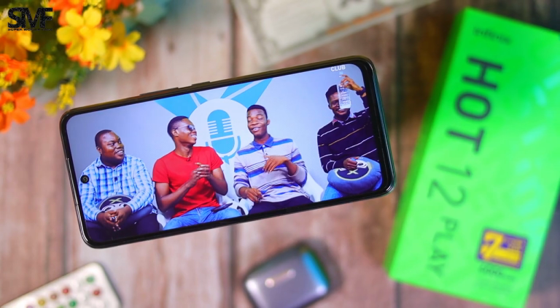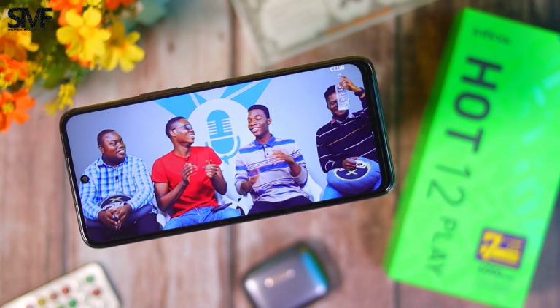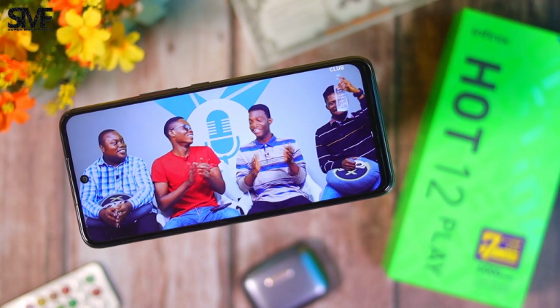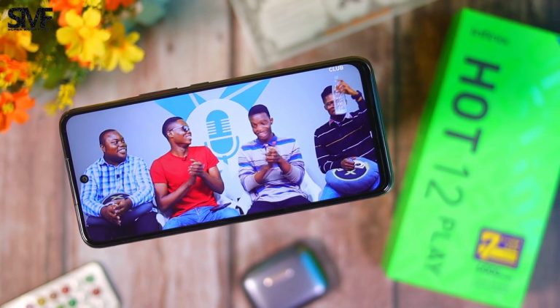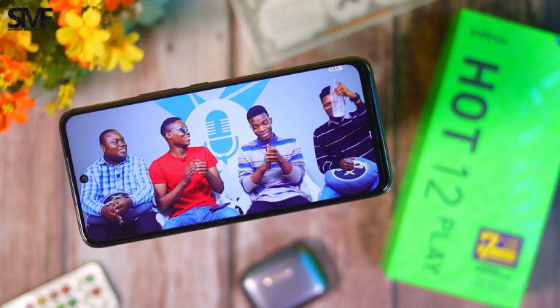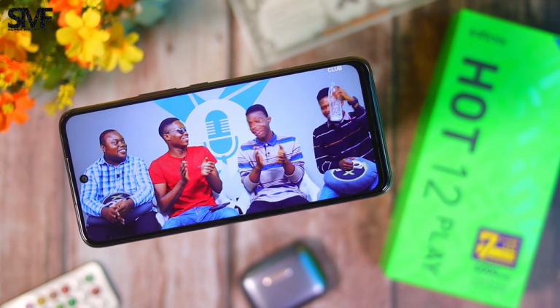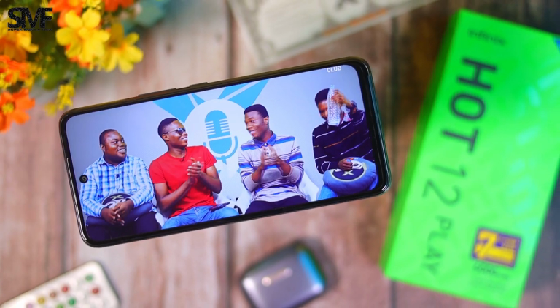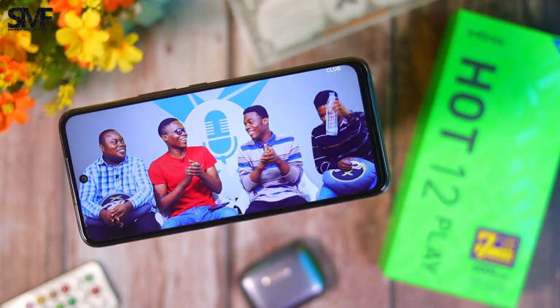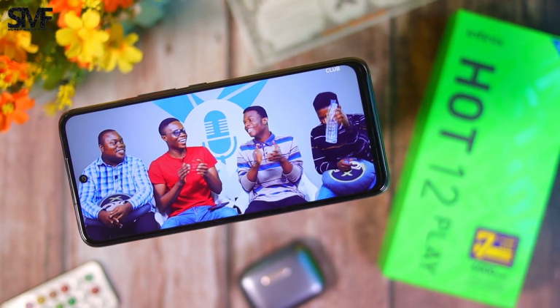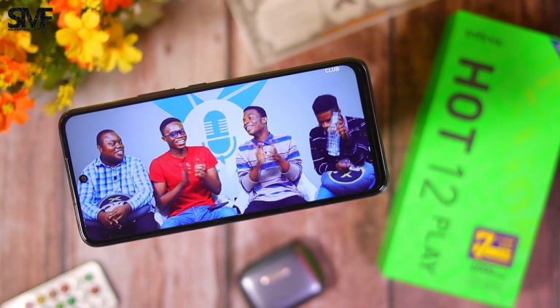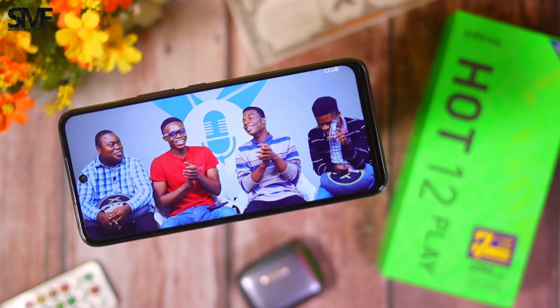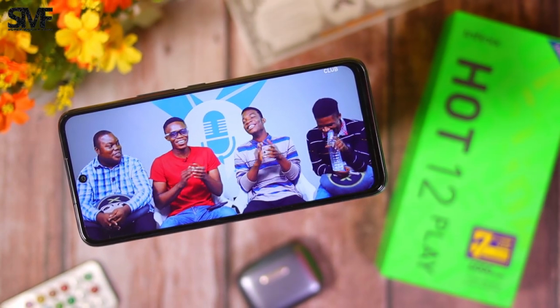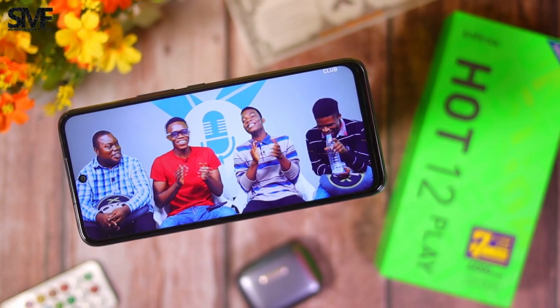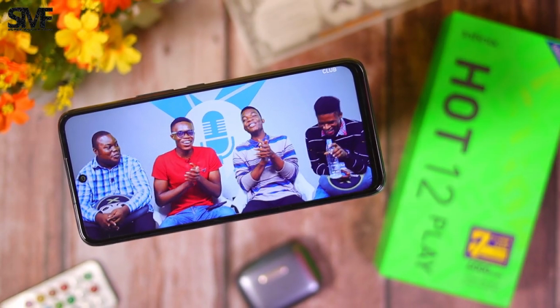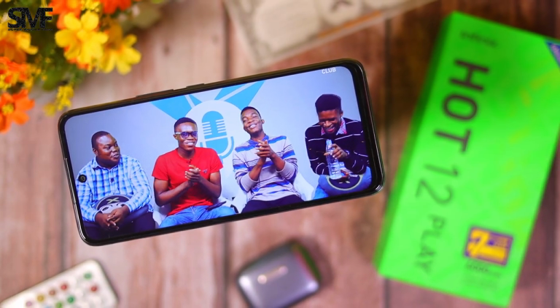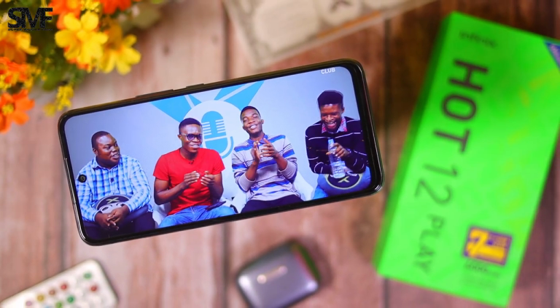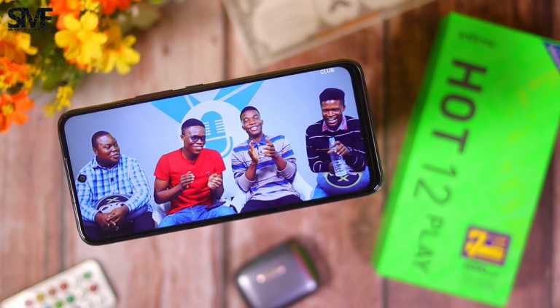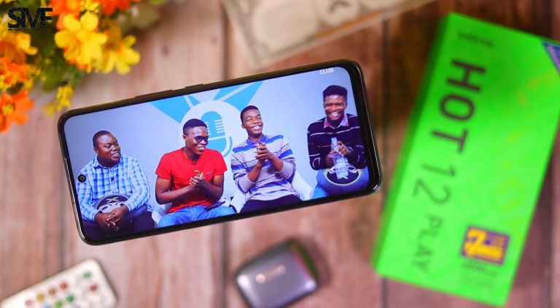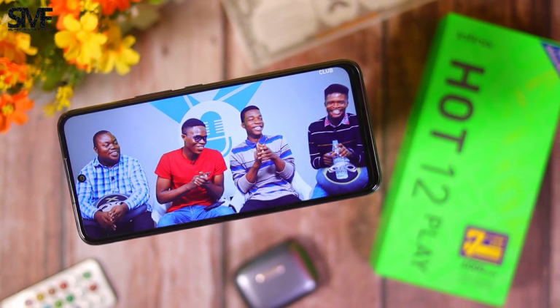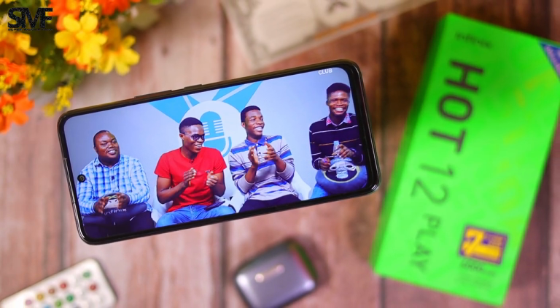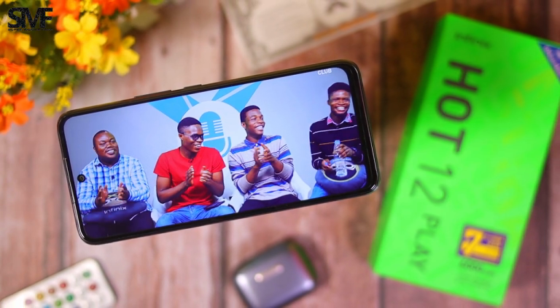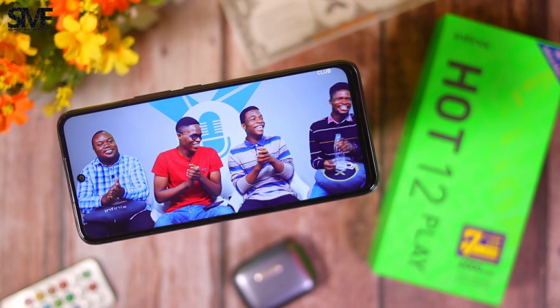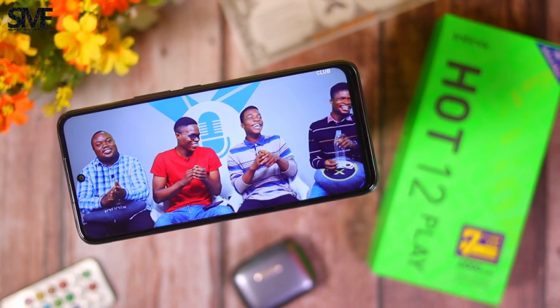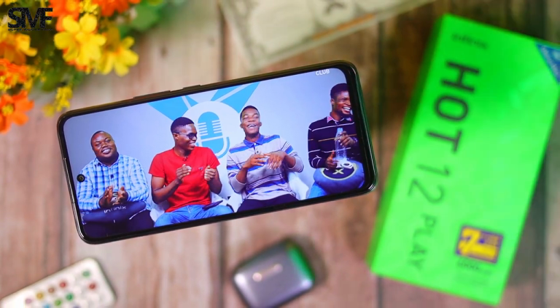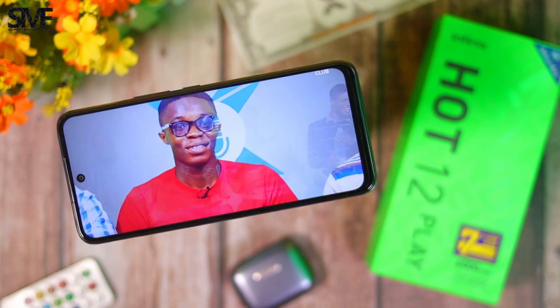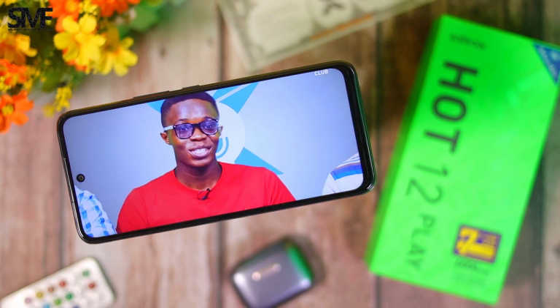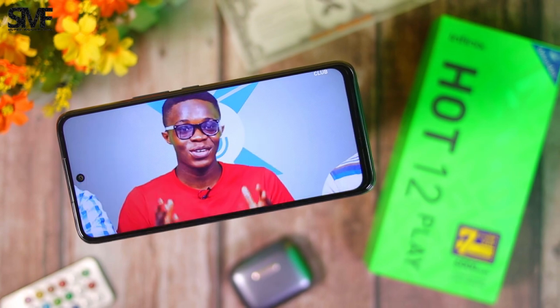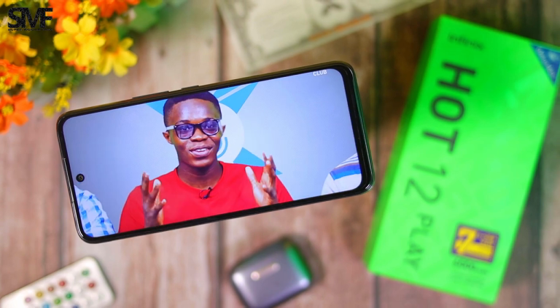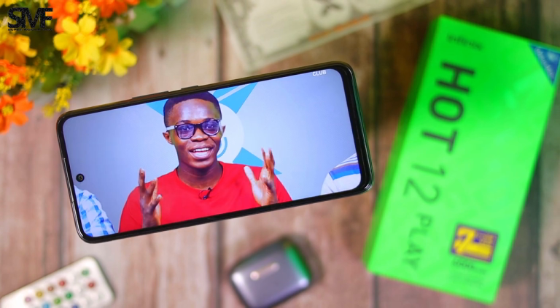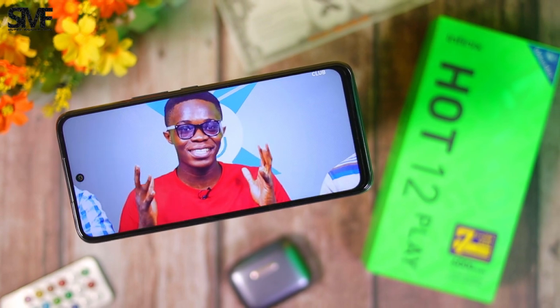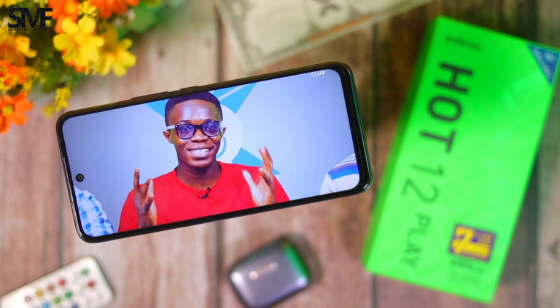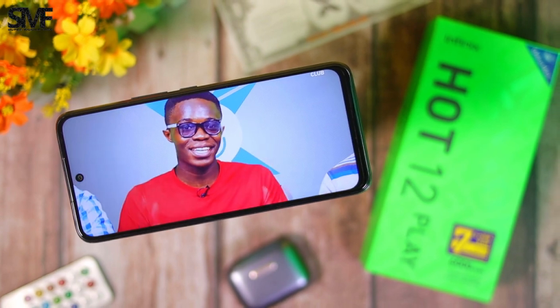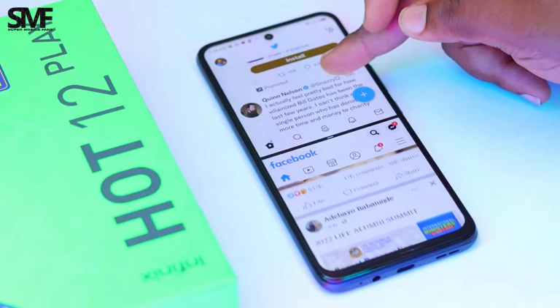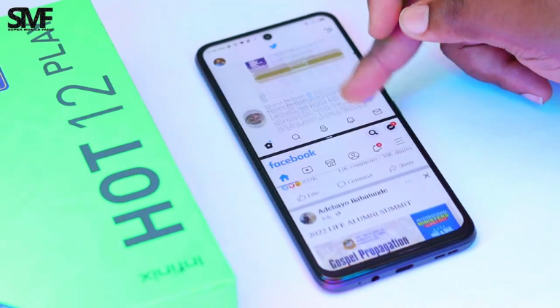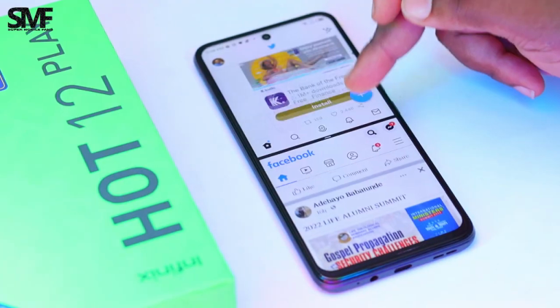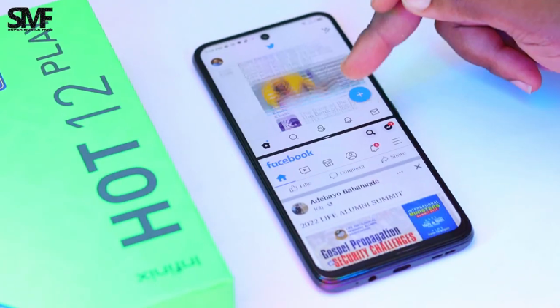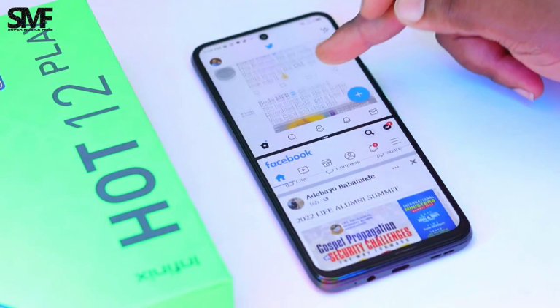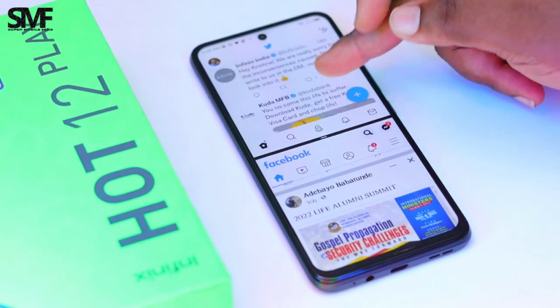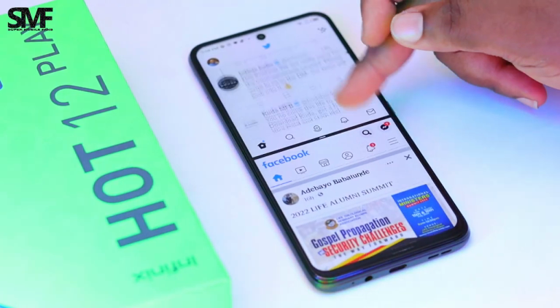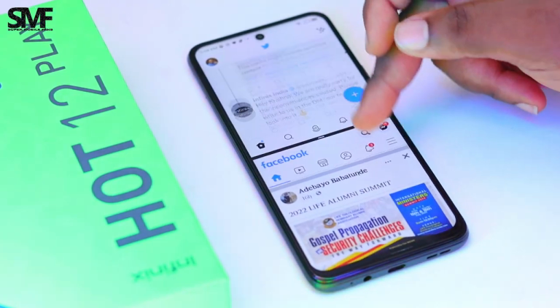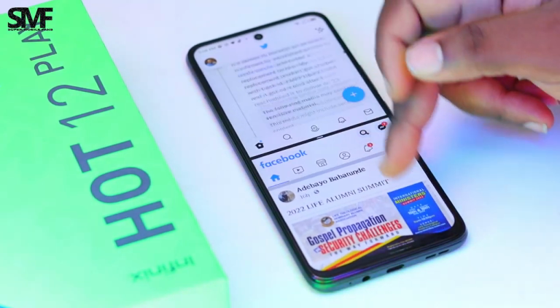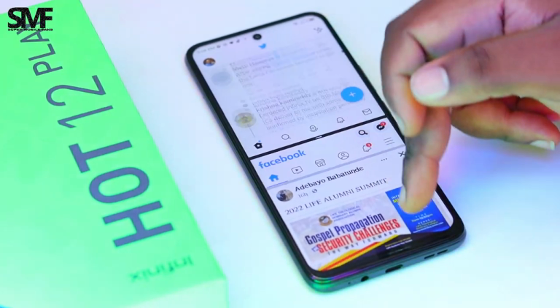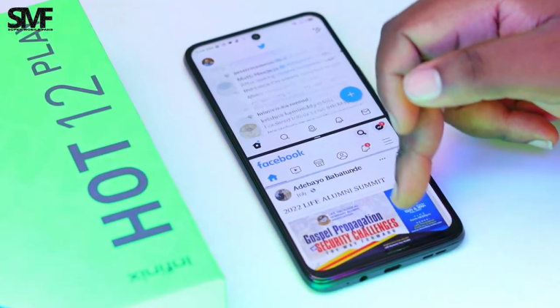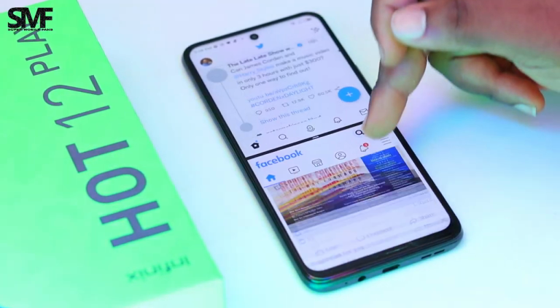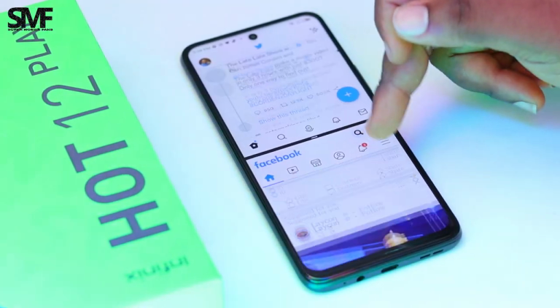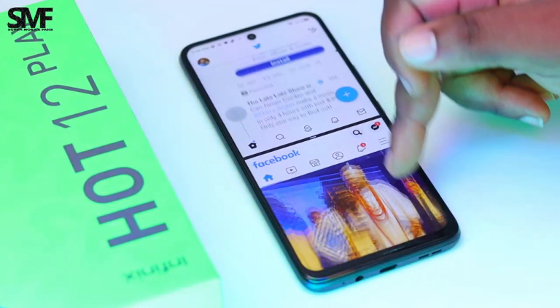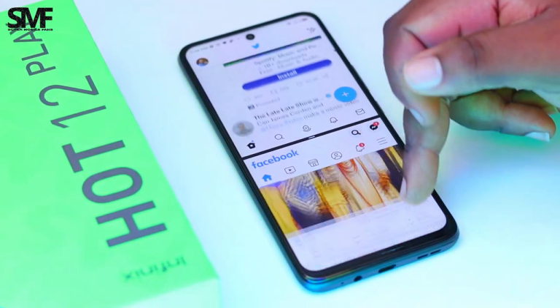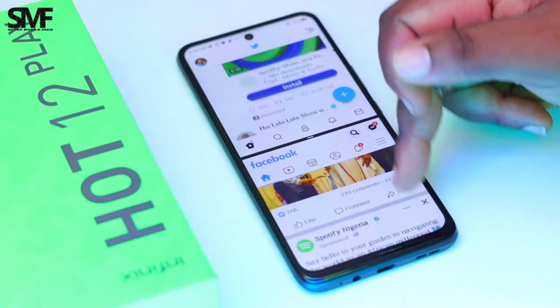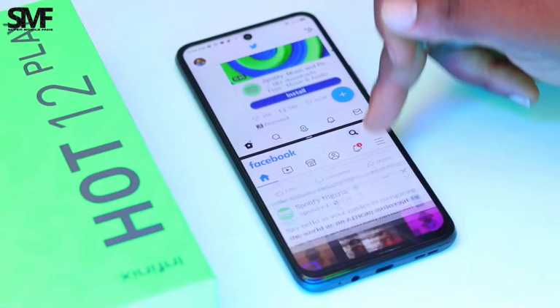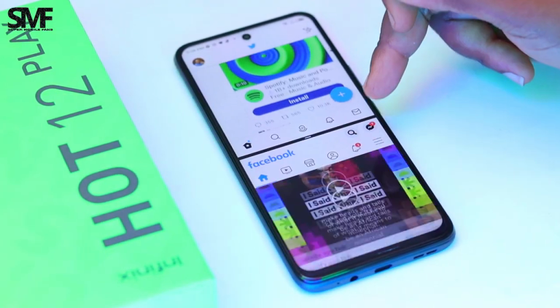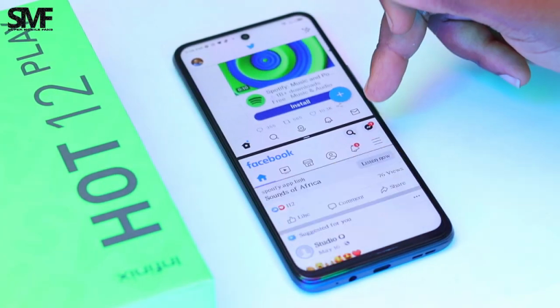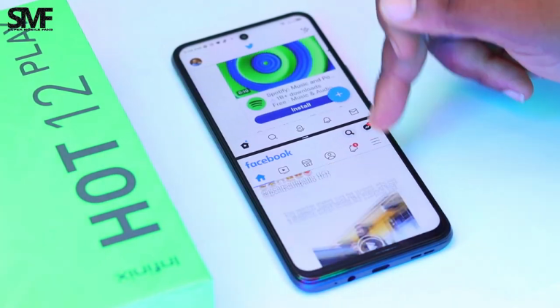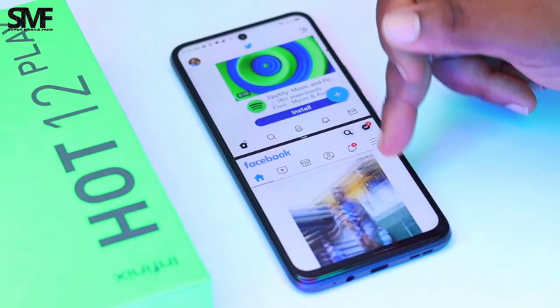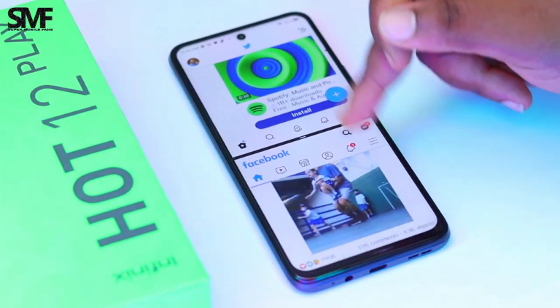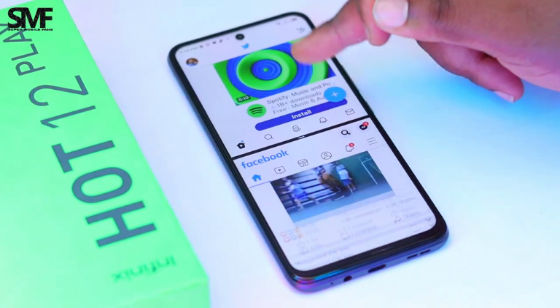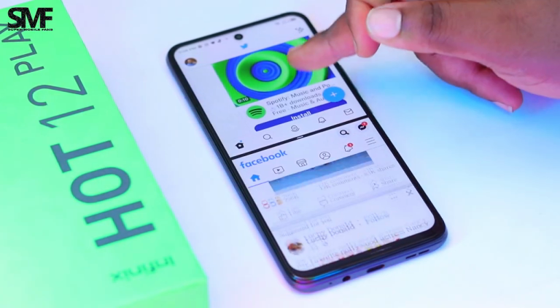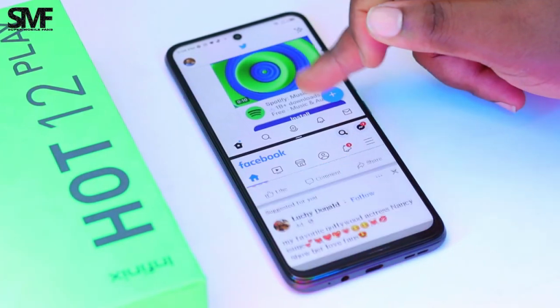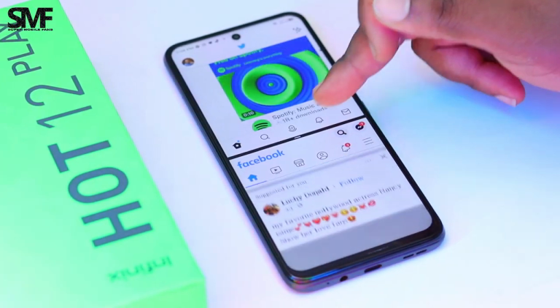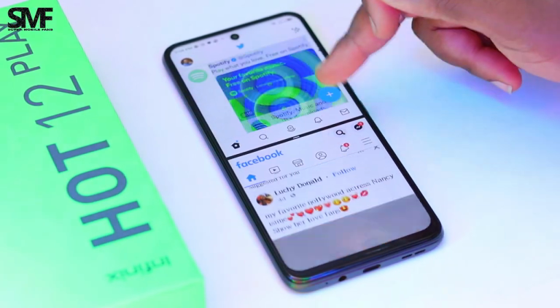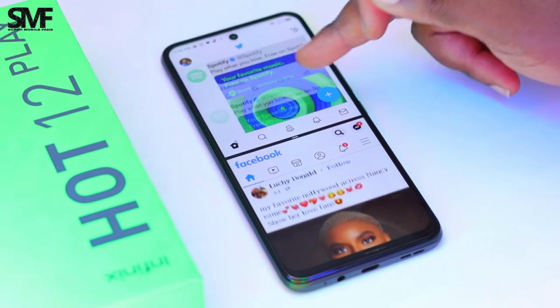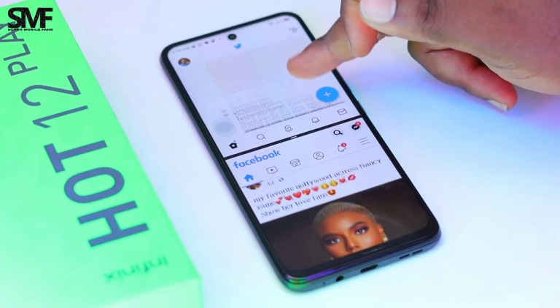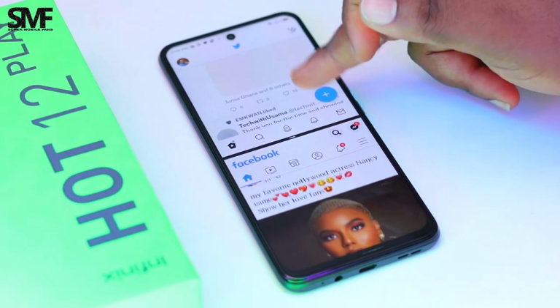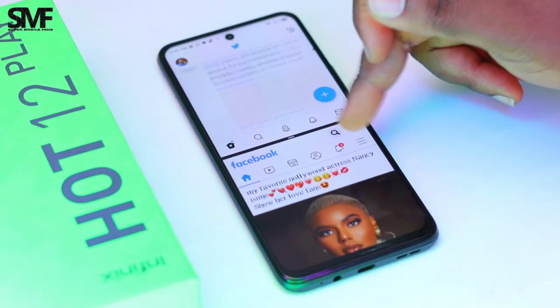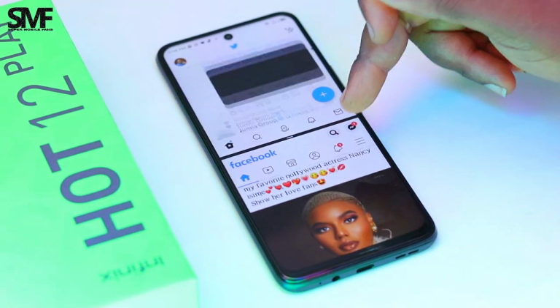Amazing job, Infinix. Seems too good to be true, right? Are there any sacrifices made? Keep watching to find out.